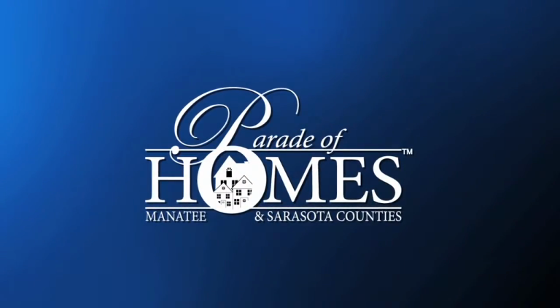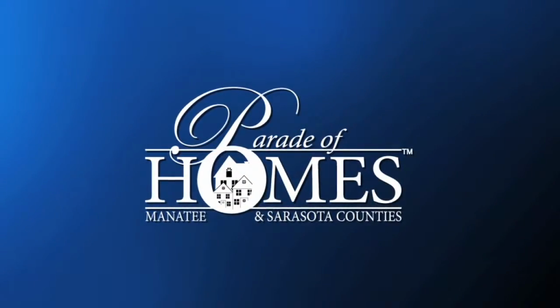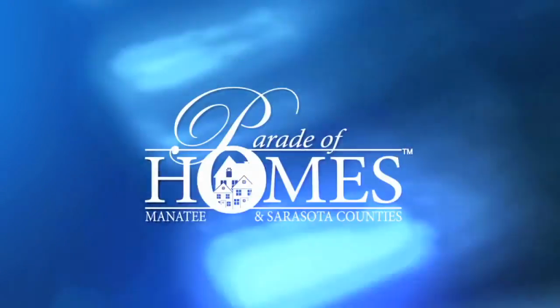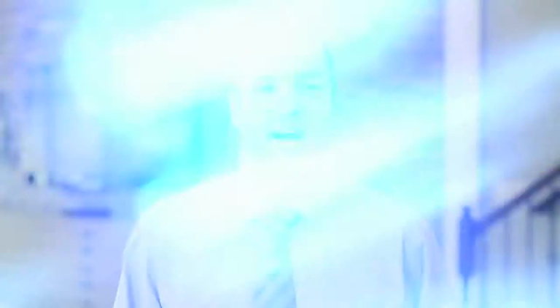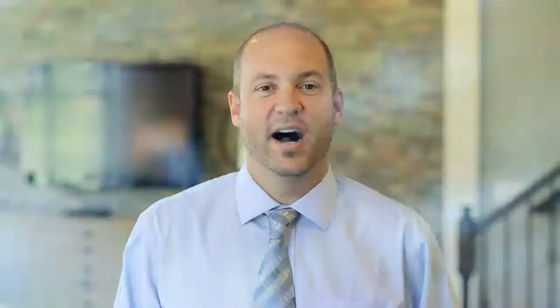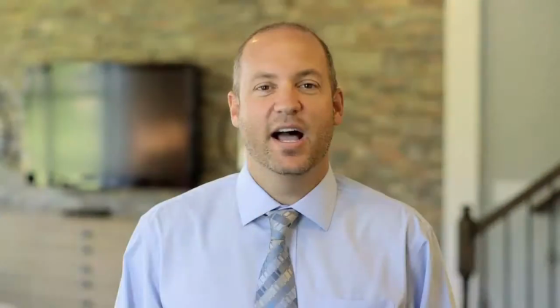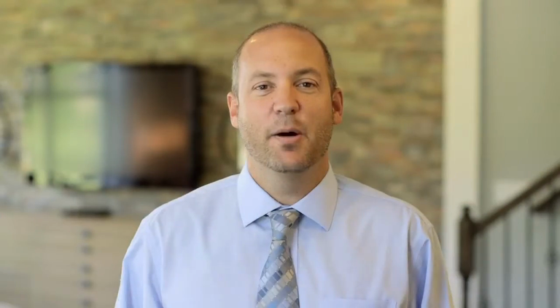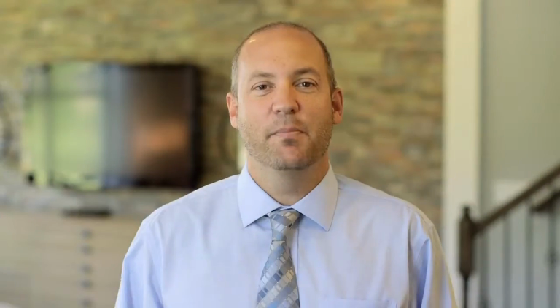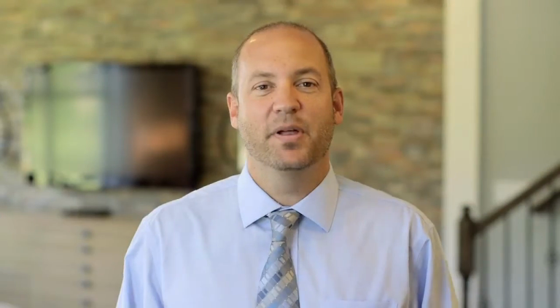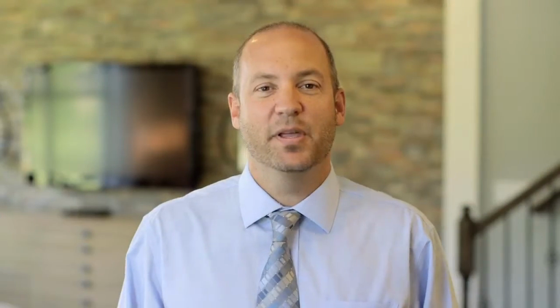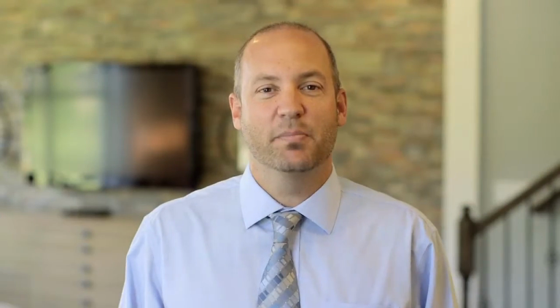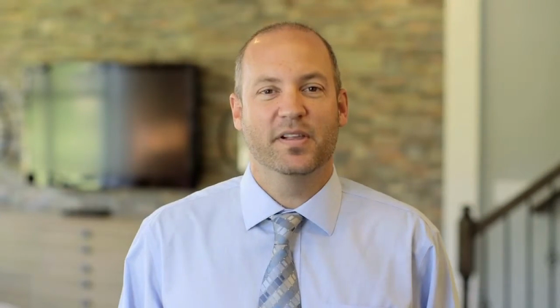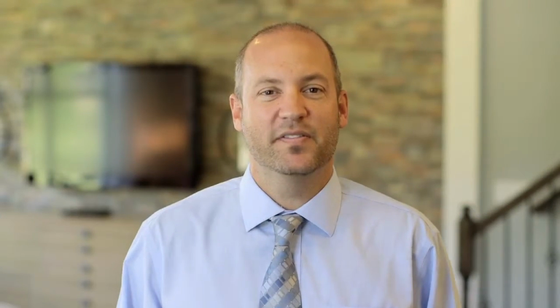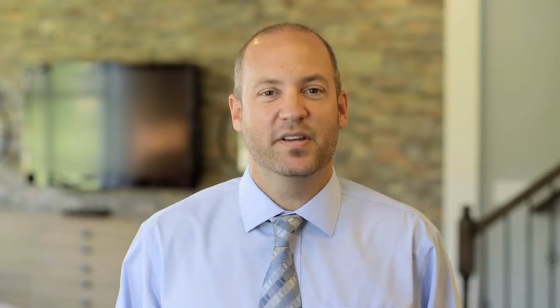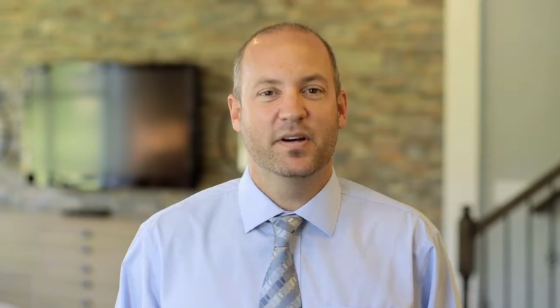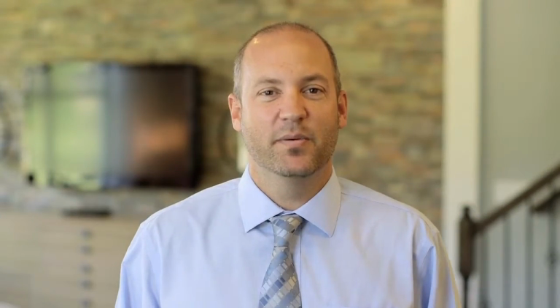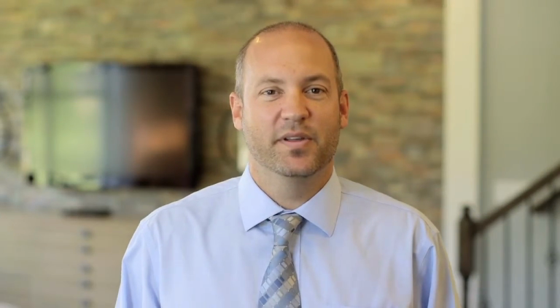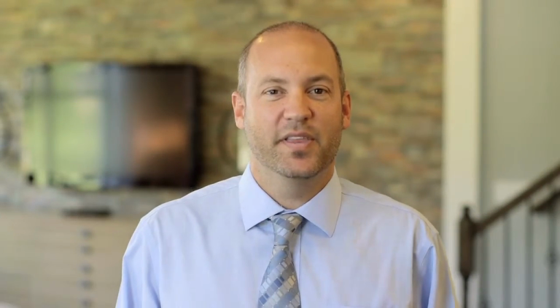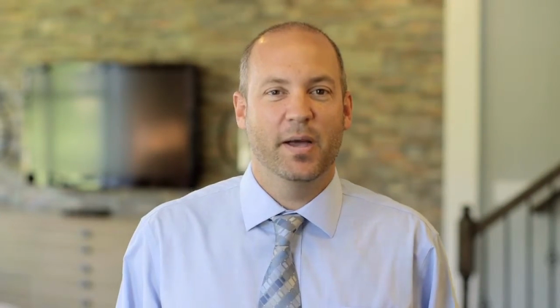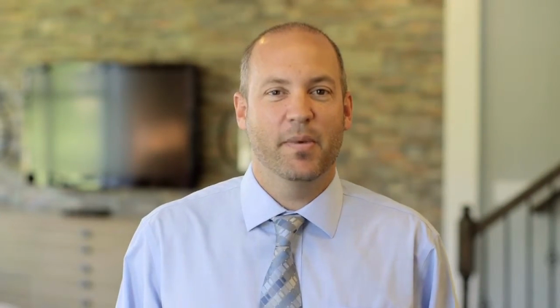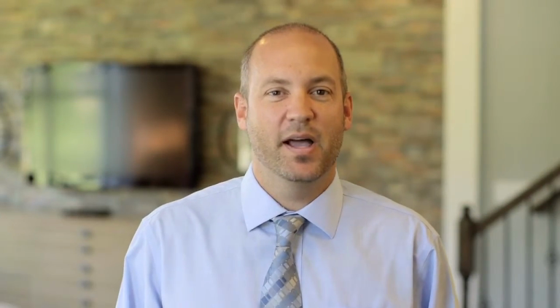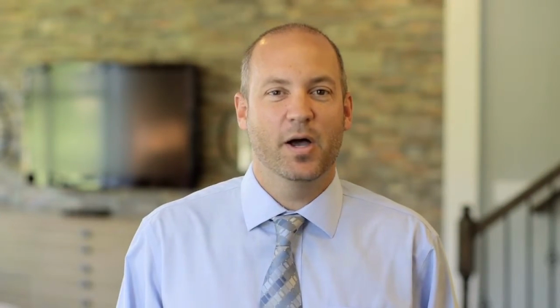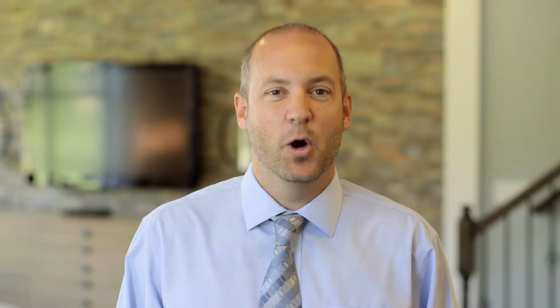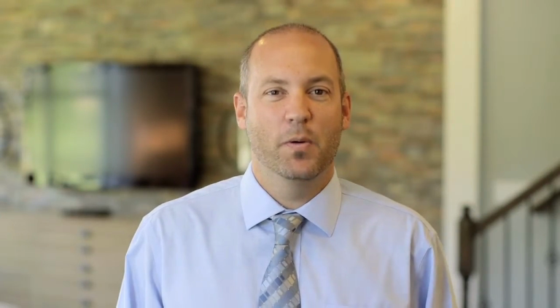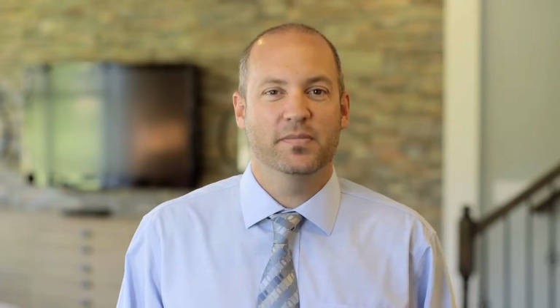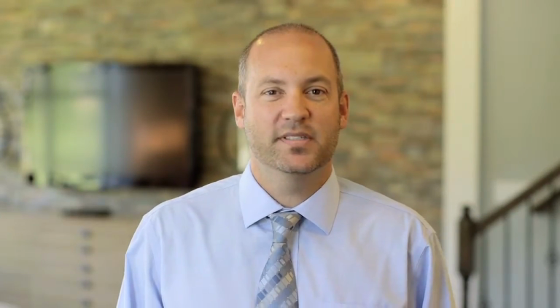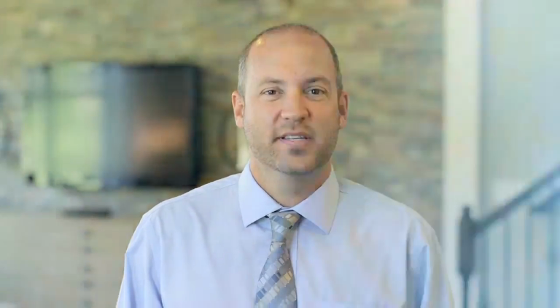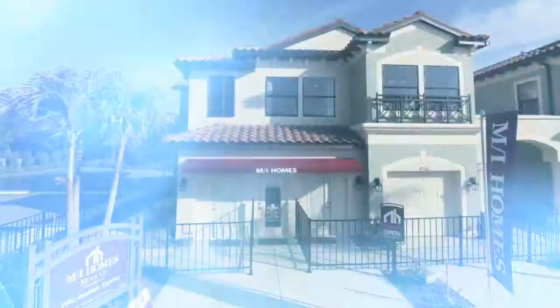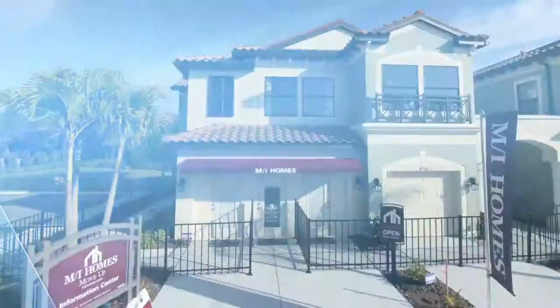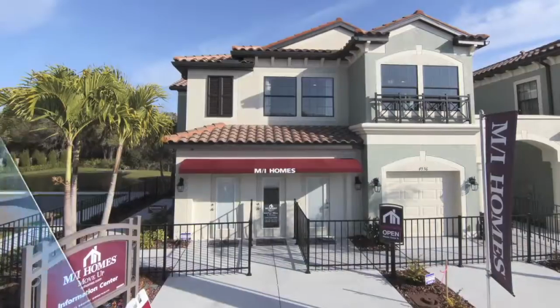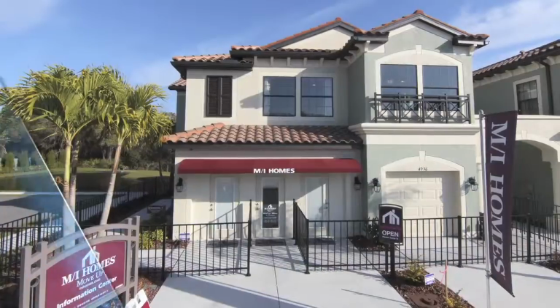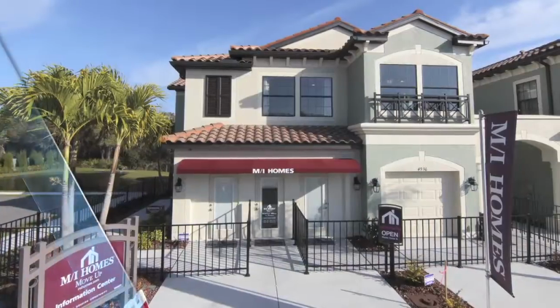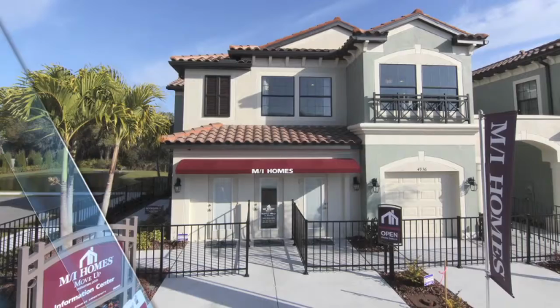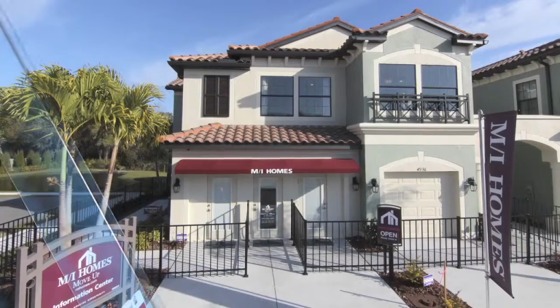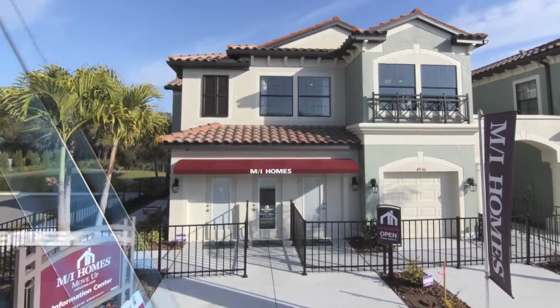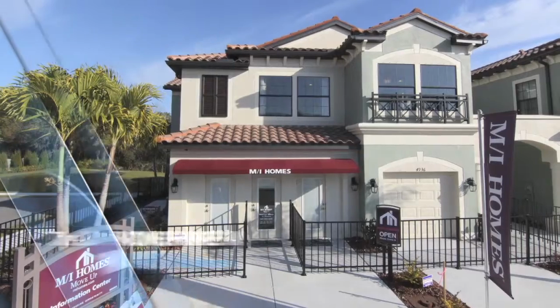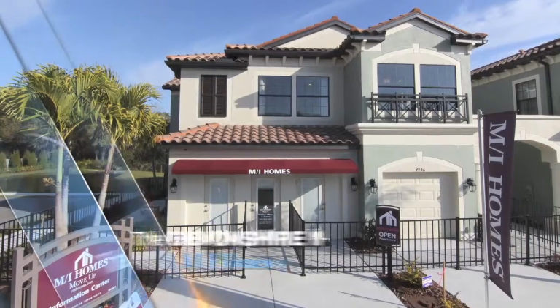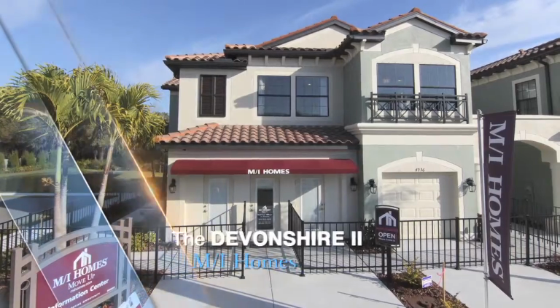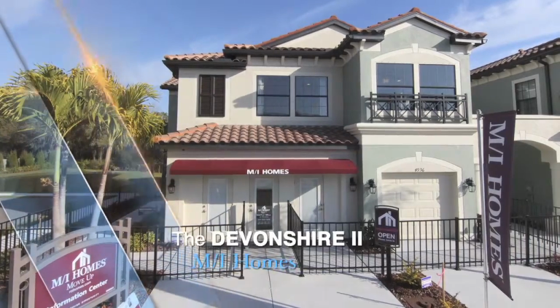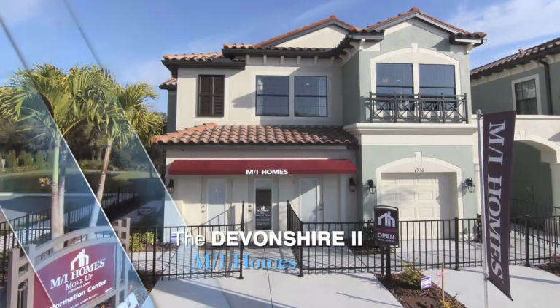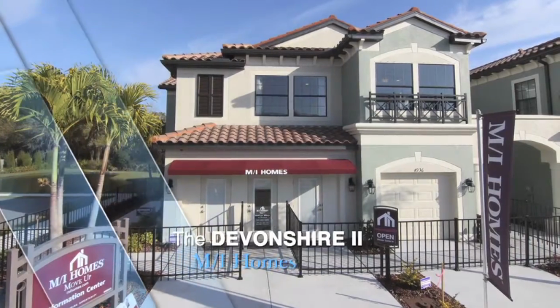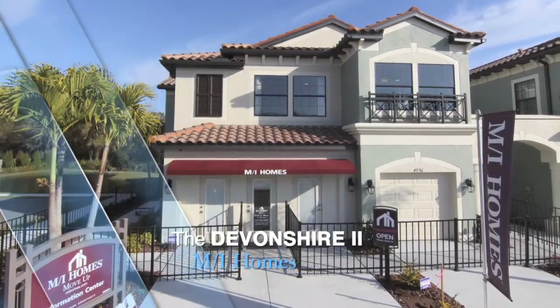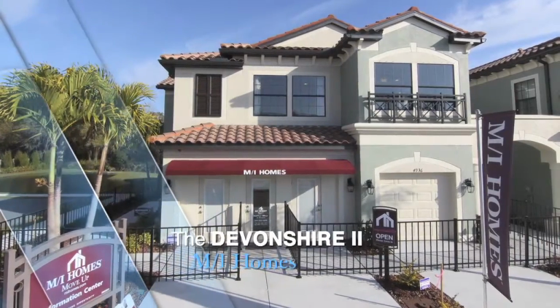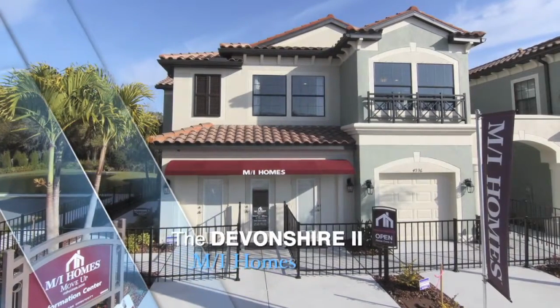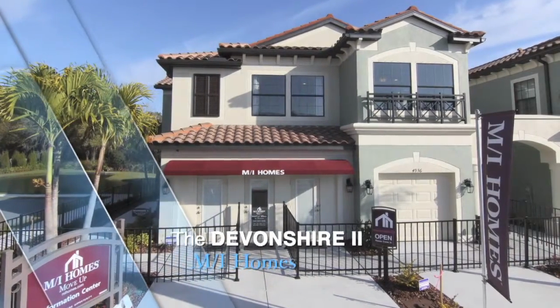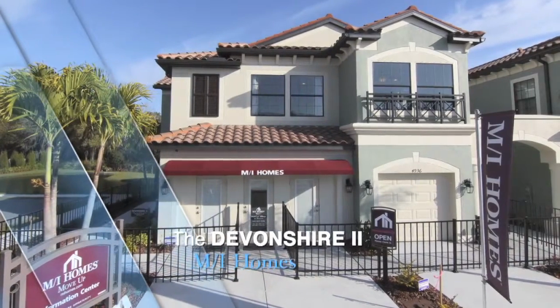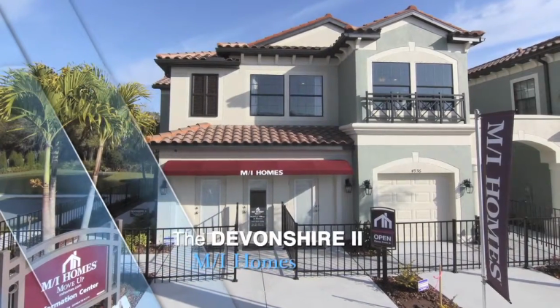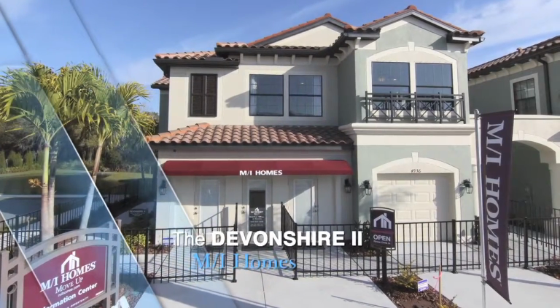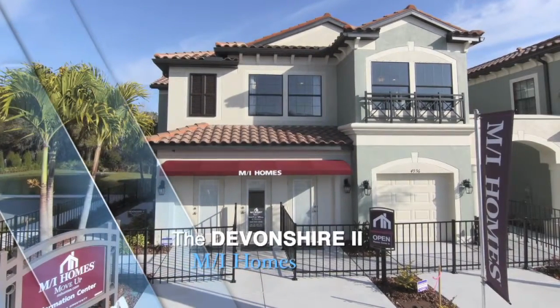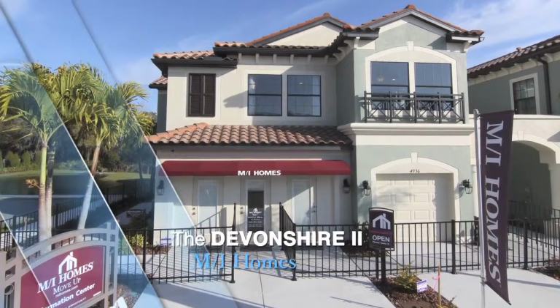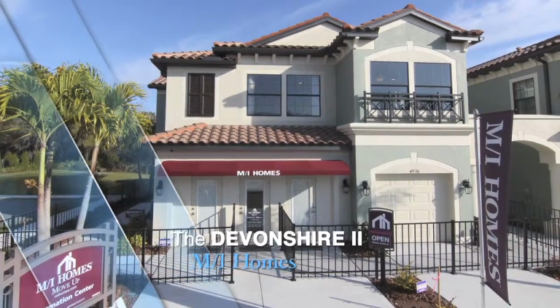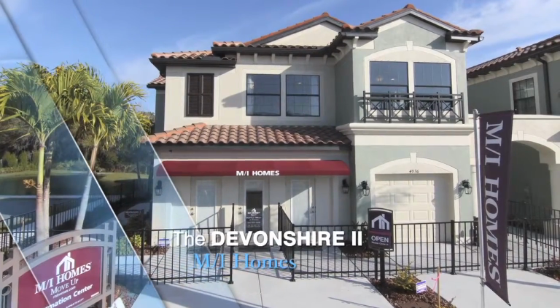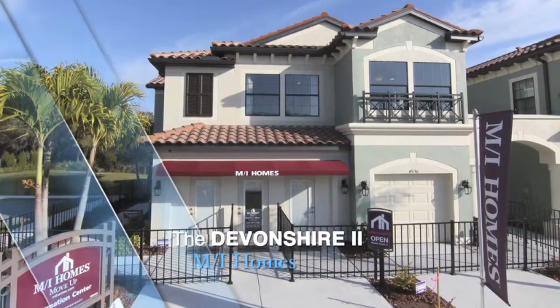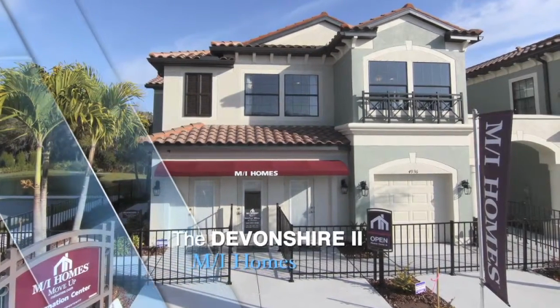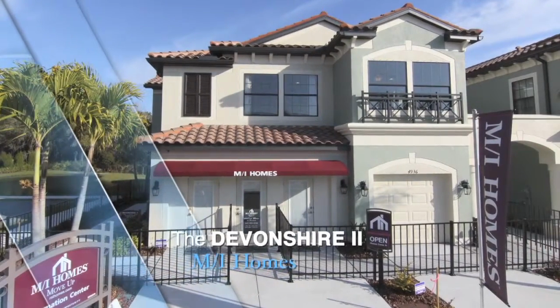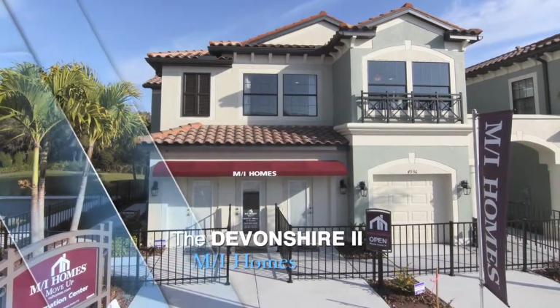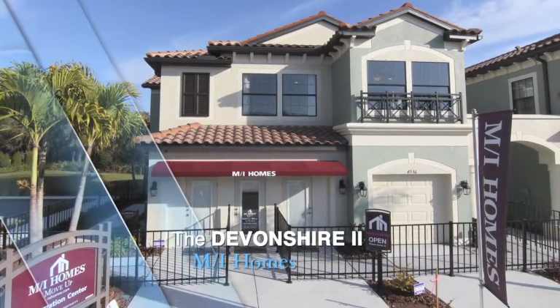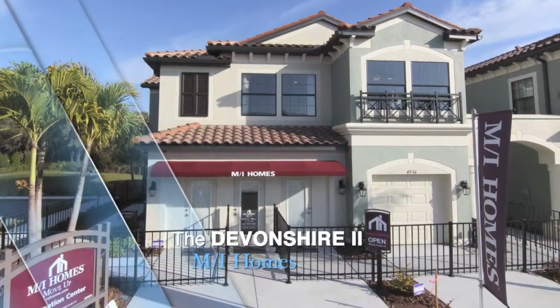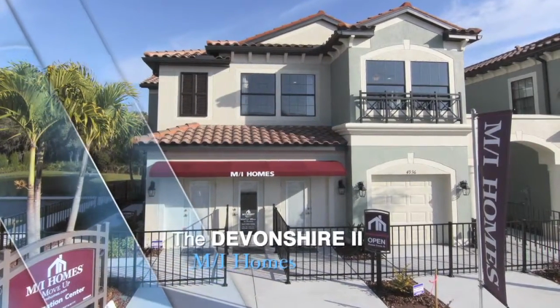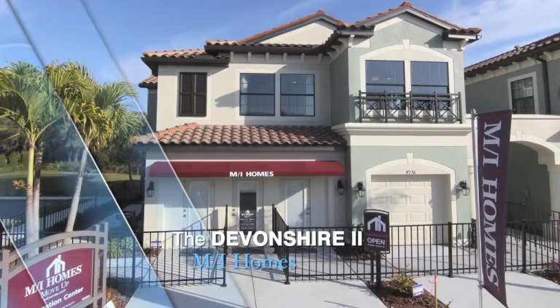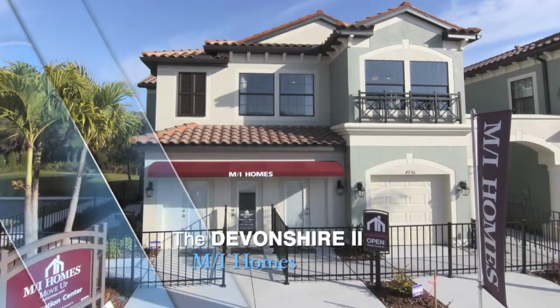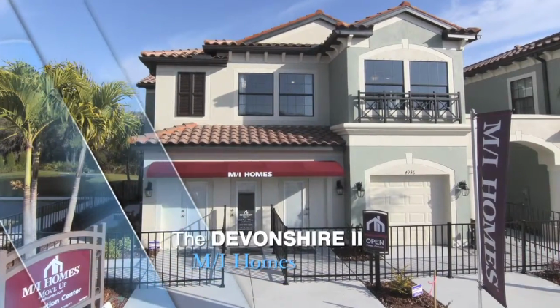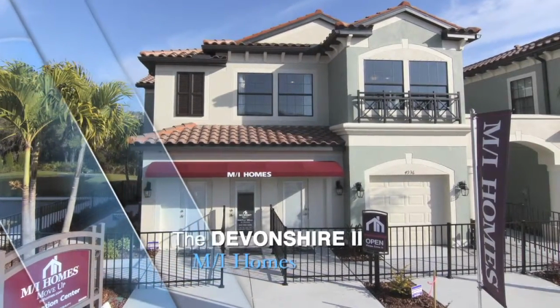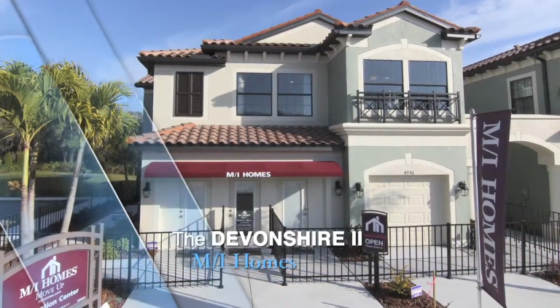Hi, I'm Billy Plifka with MI Homes. This is the Devonshire II model at Mirfield Village at Honore.